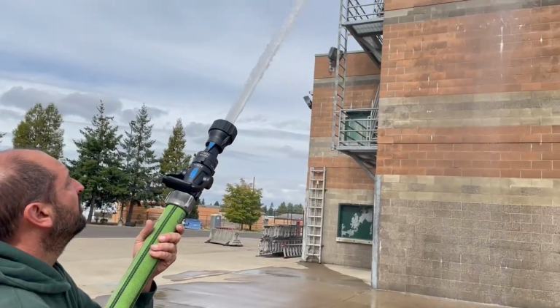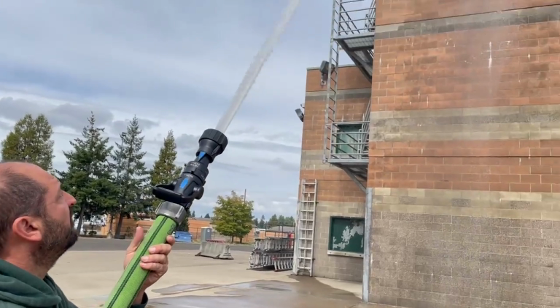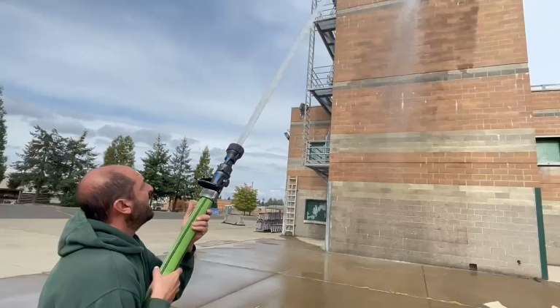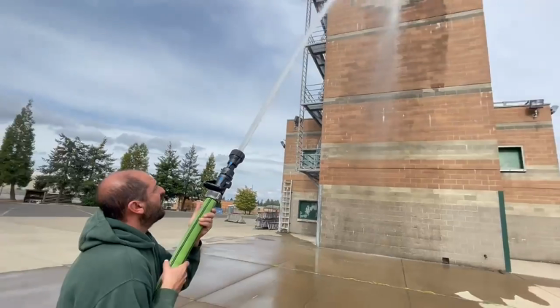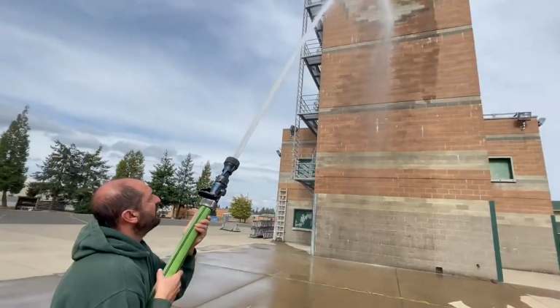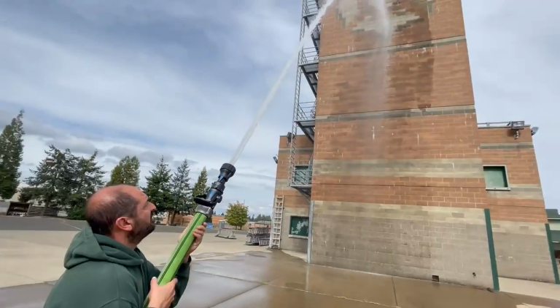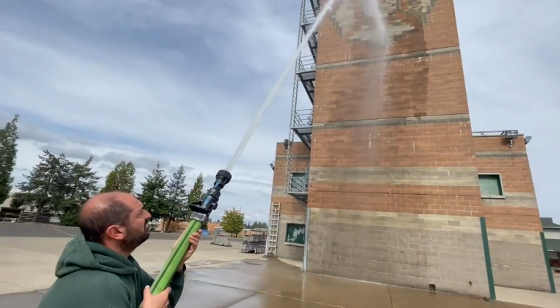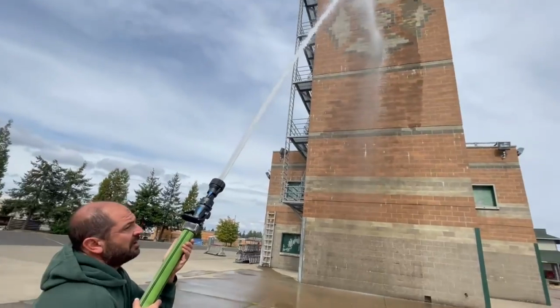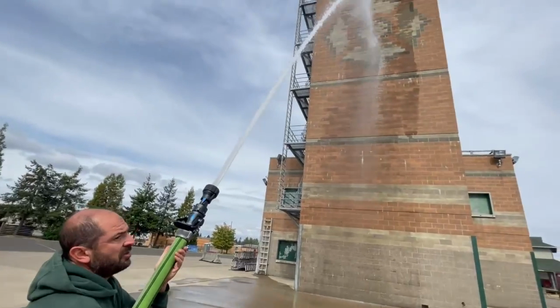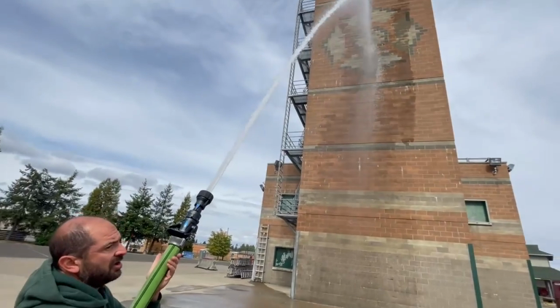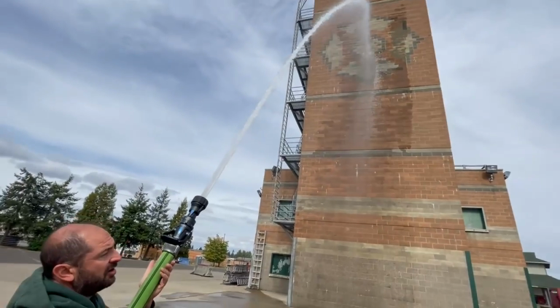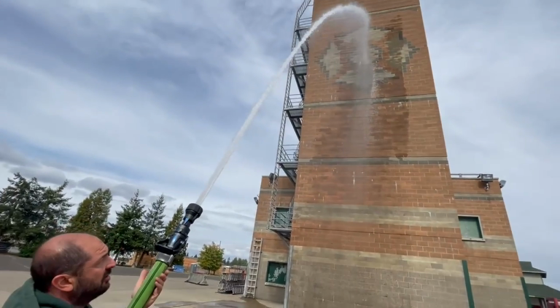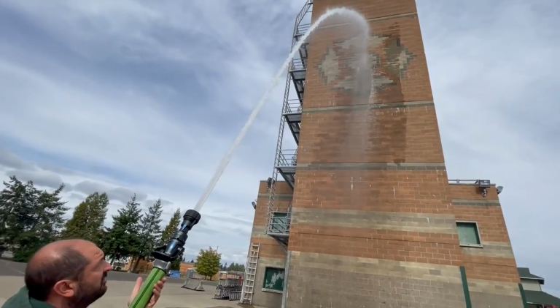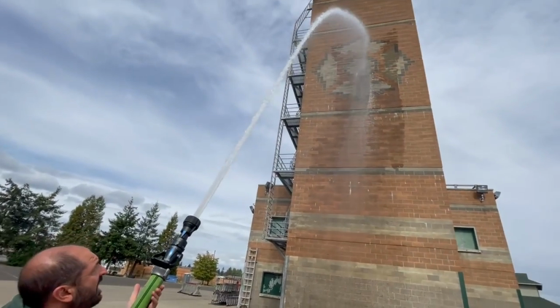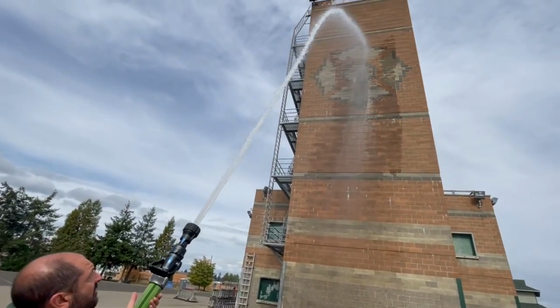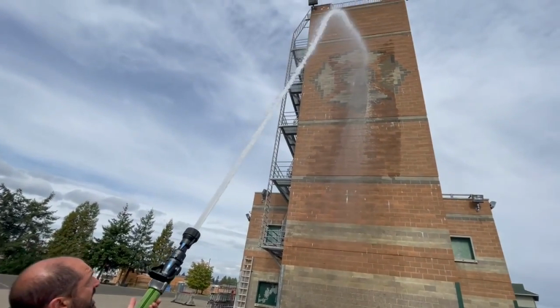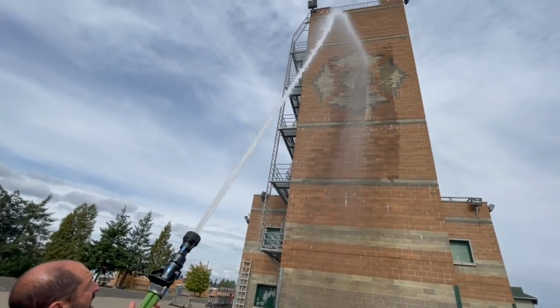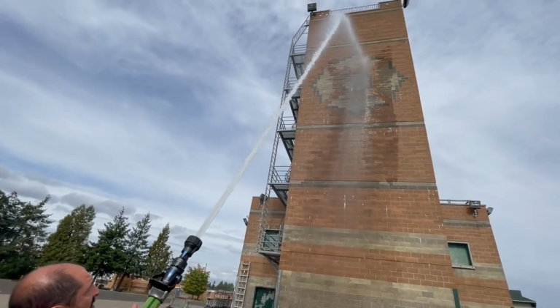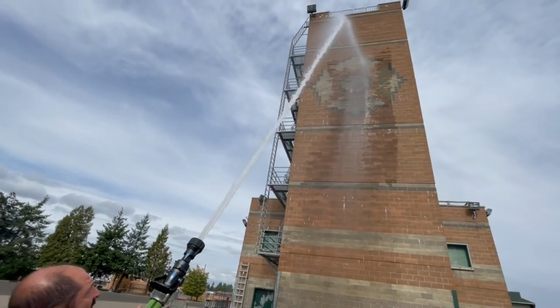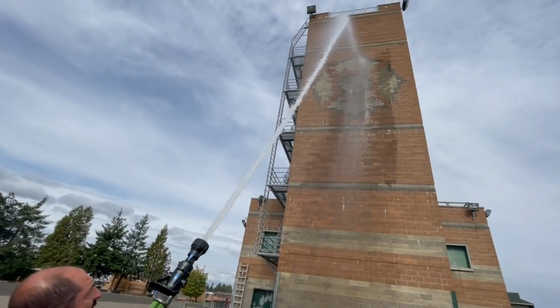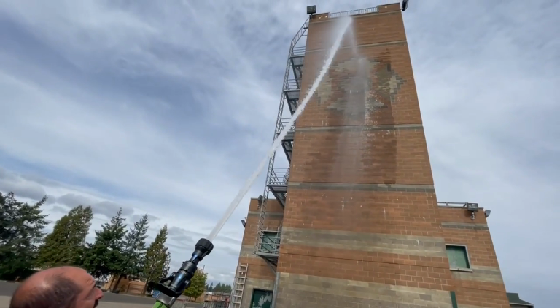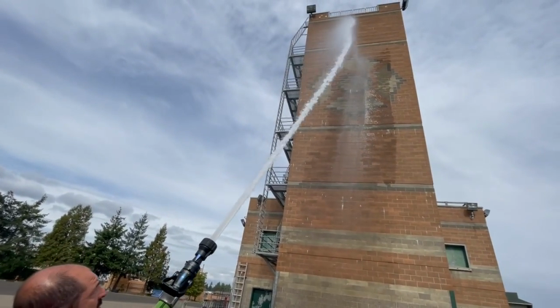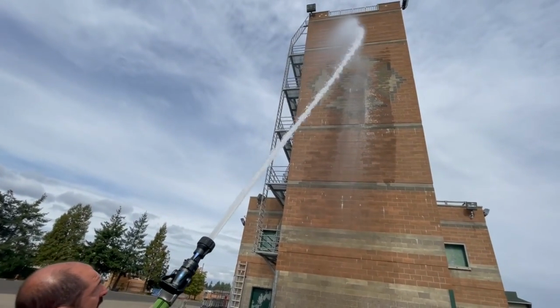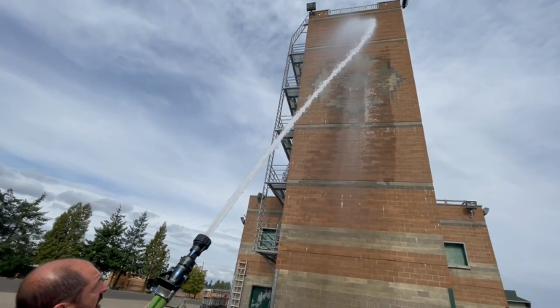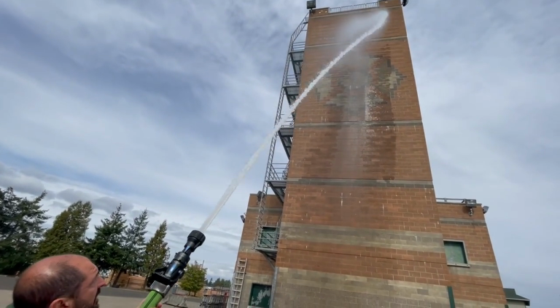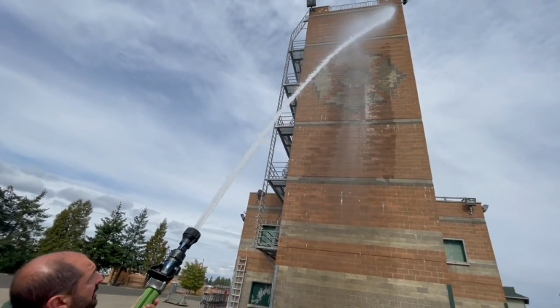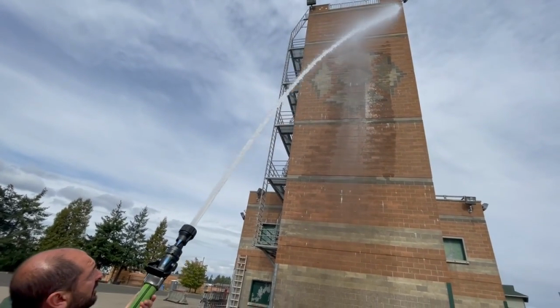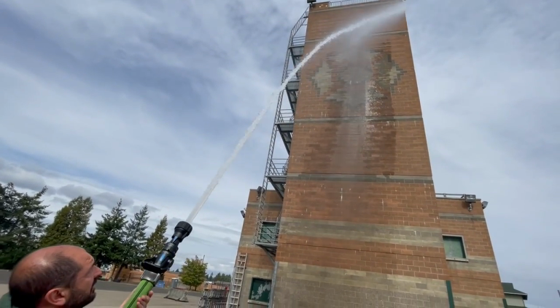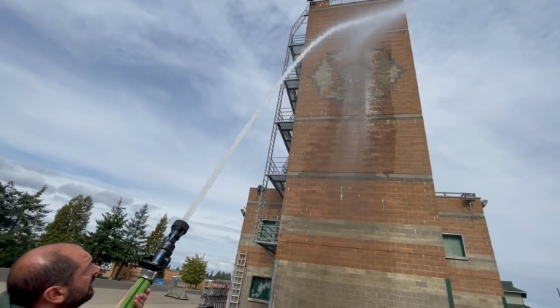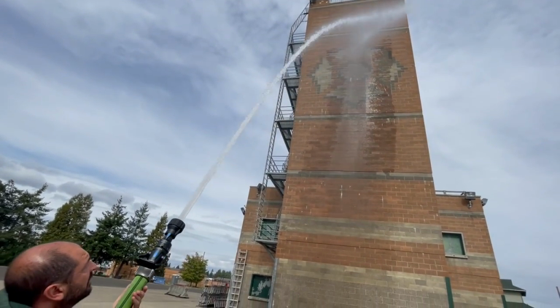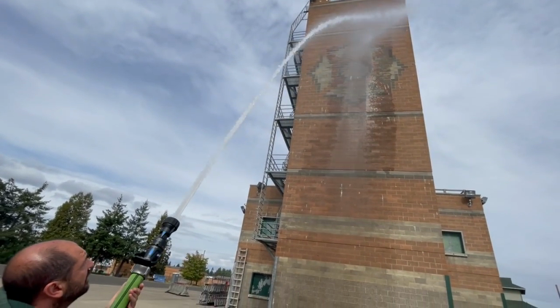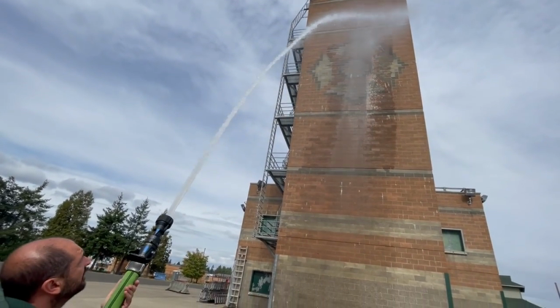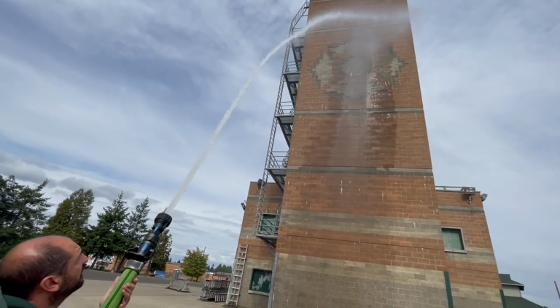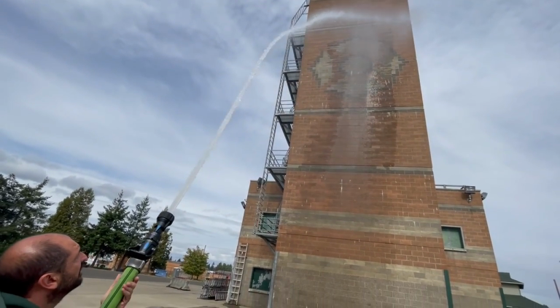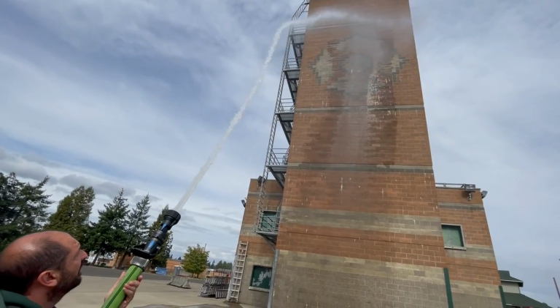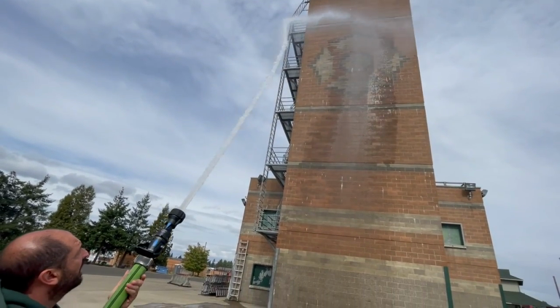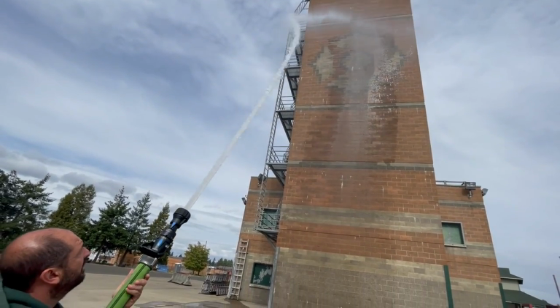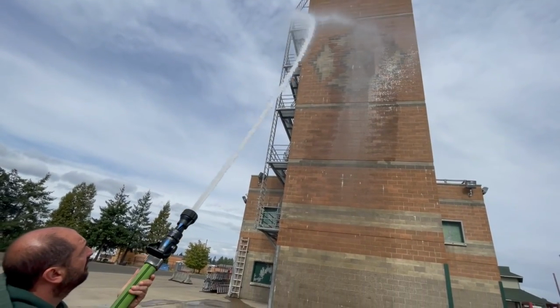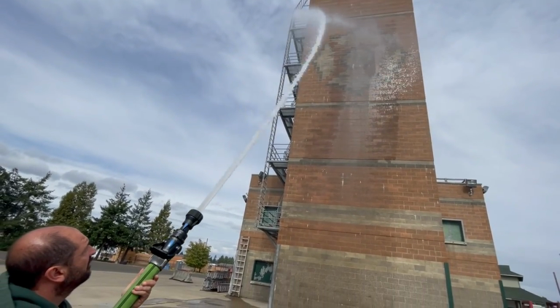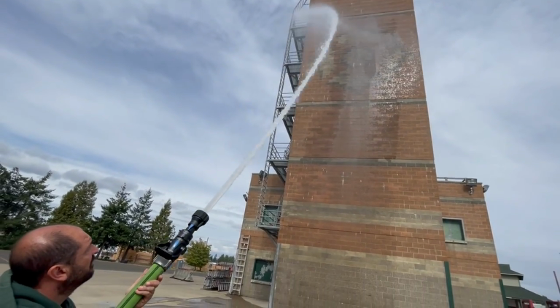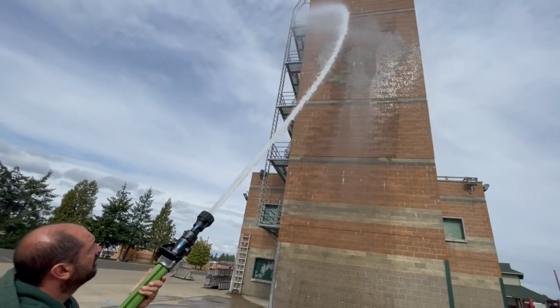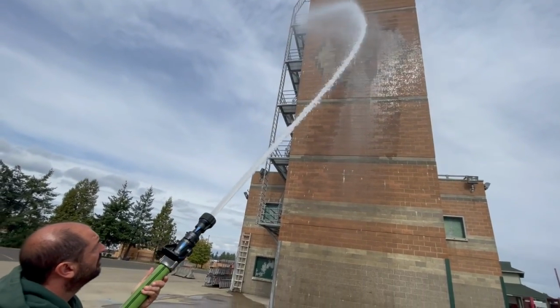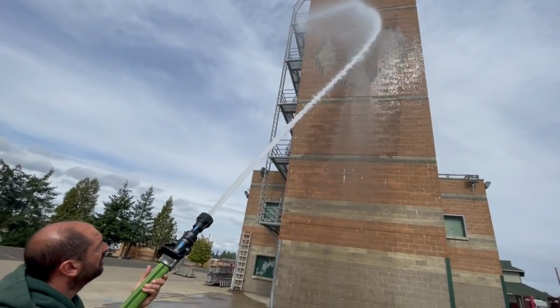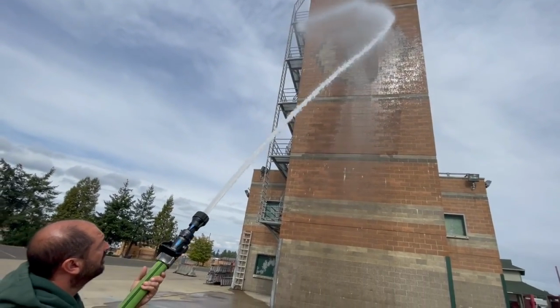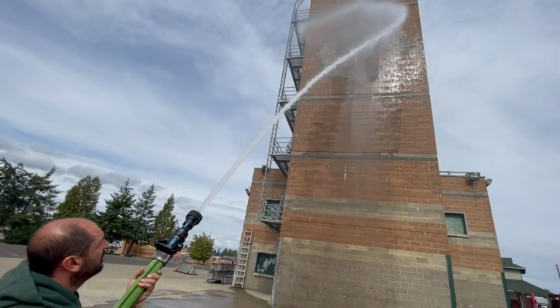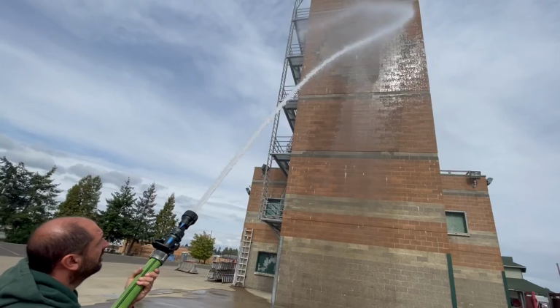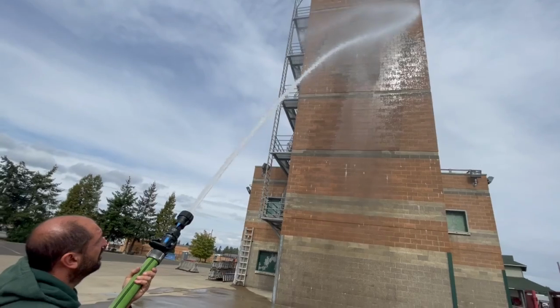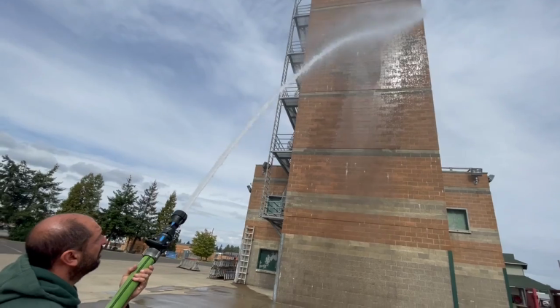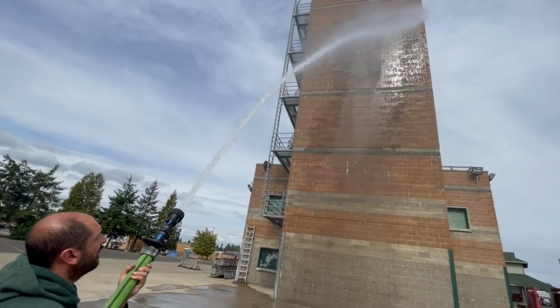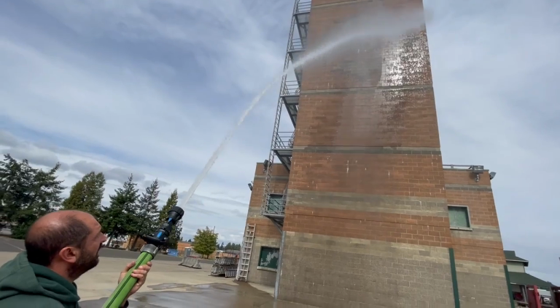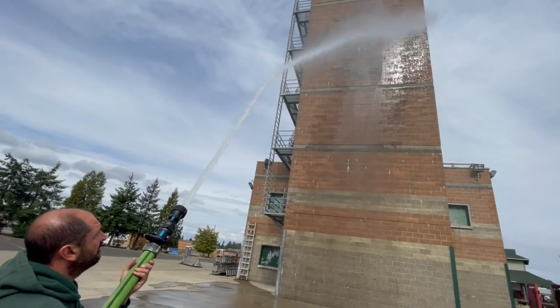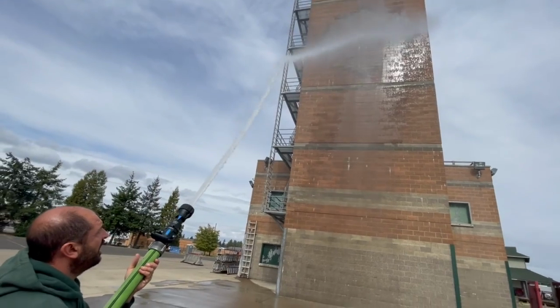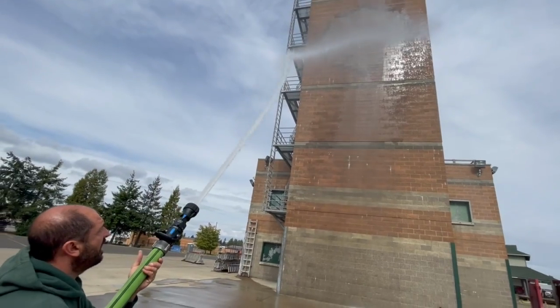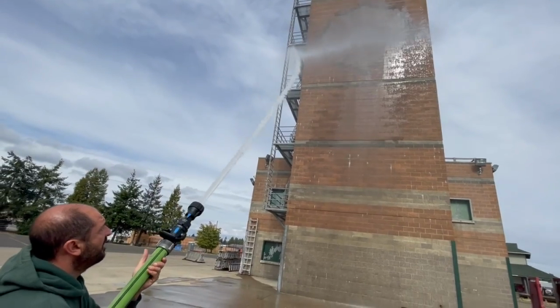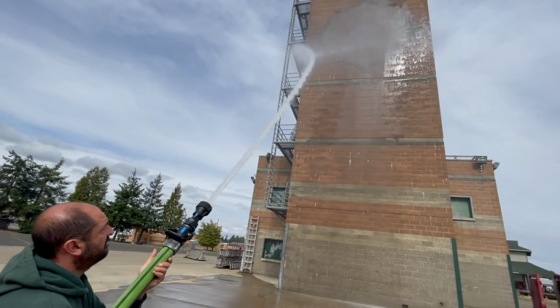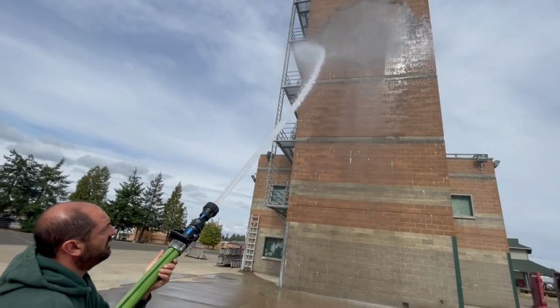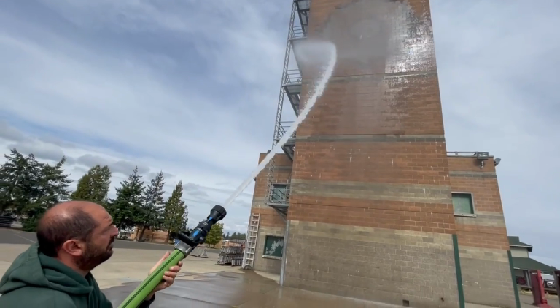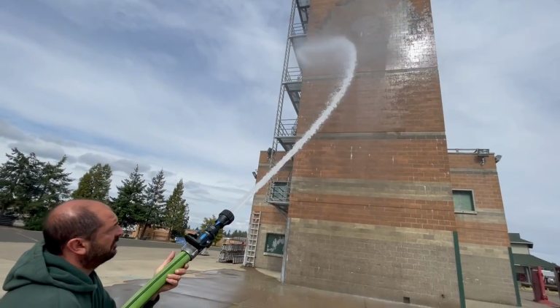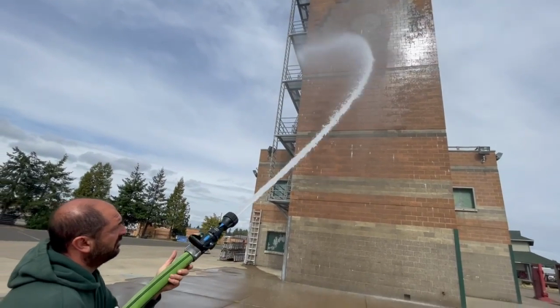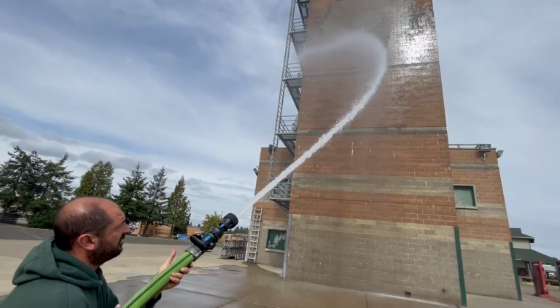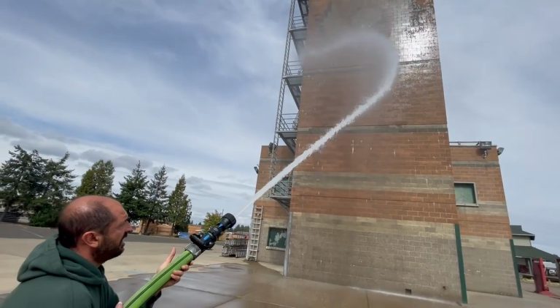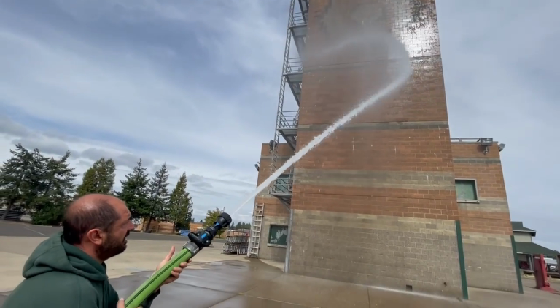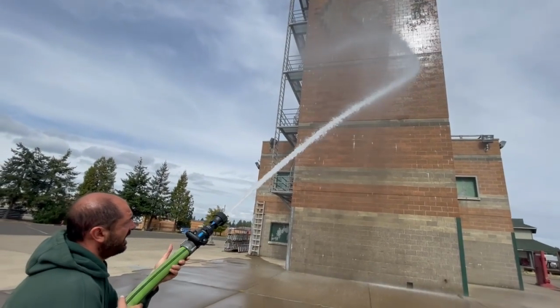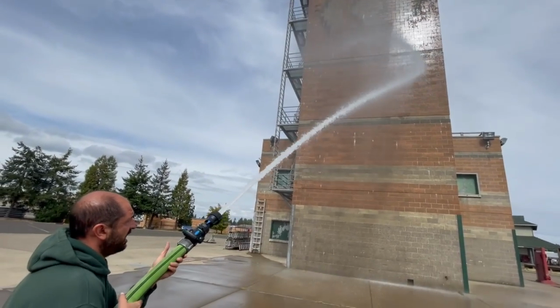Very similar to a 7-8, right? Yeah, absolutely. Great reach. Very similar to 7-8.